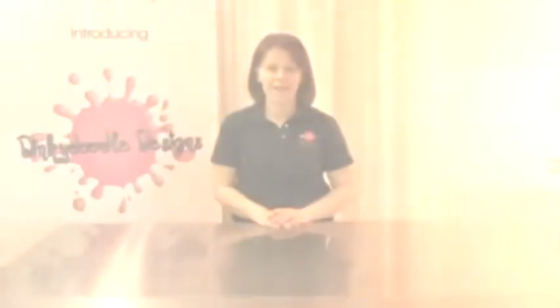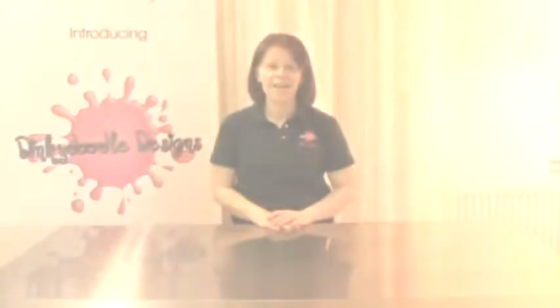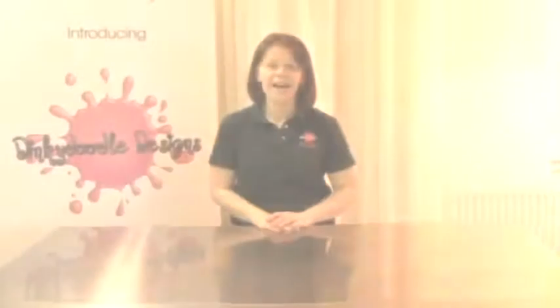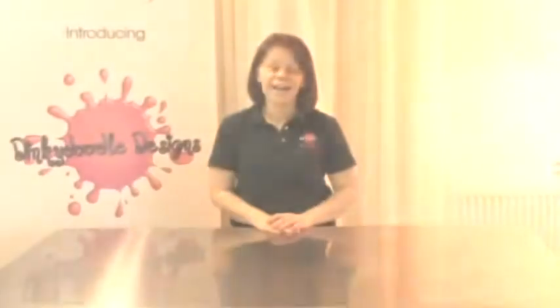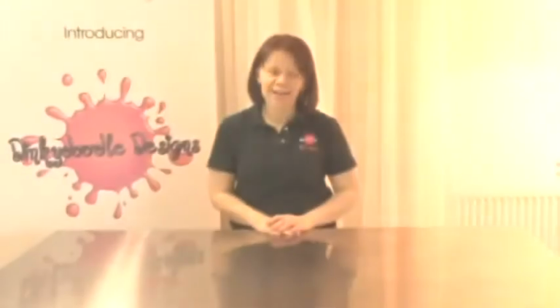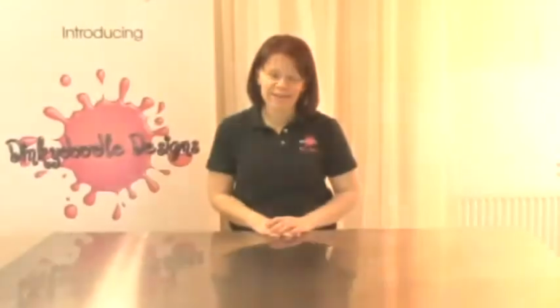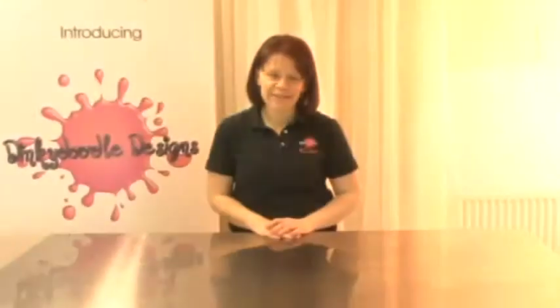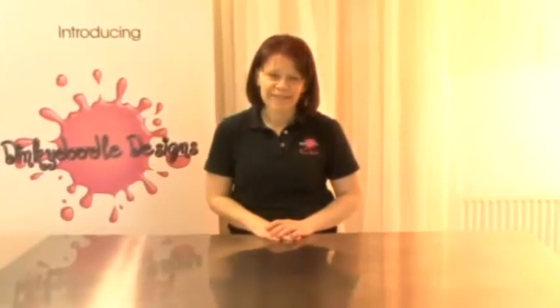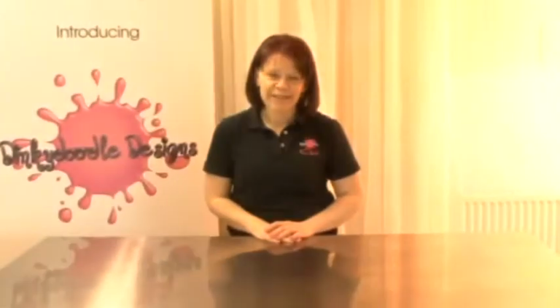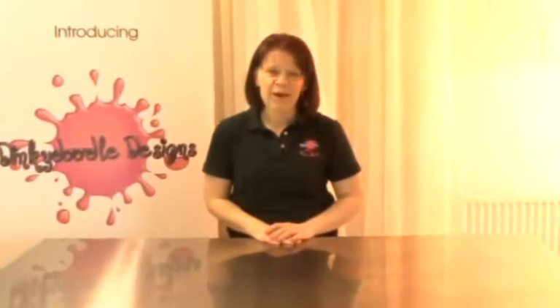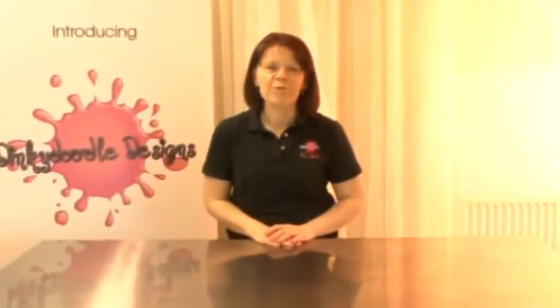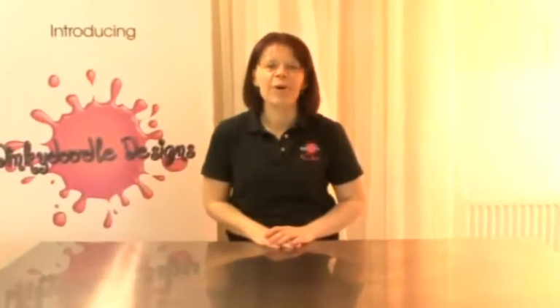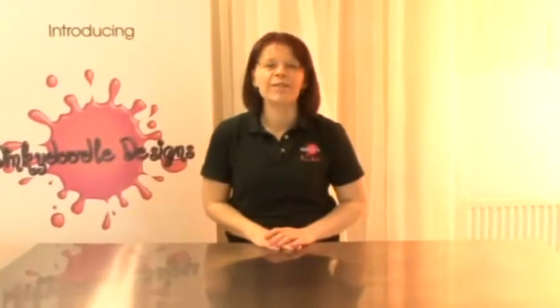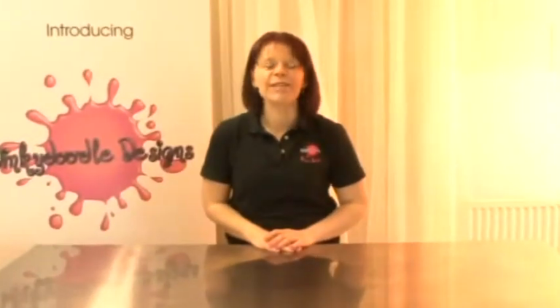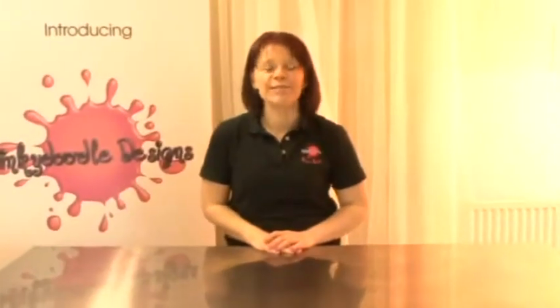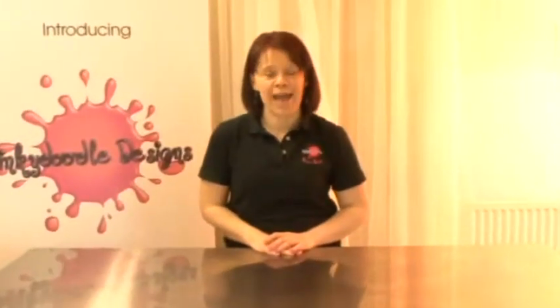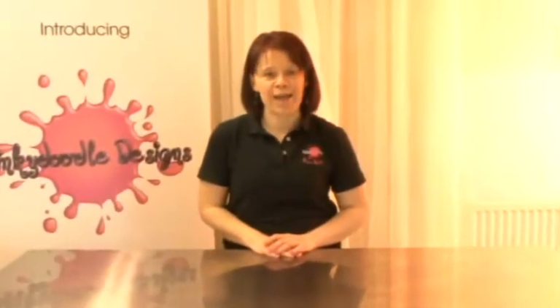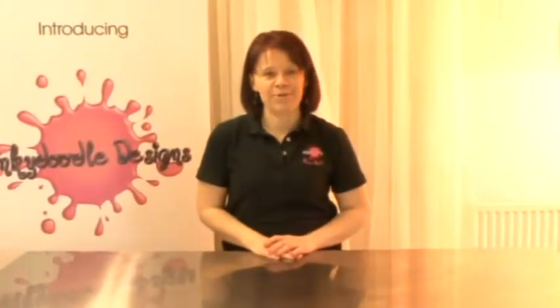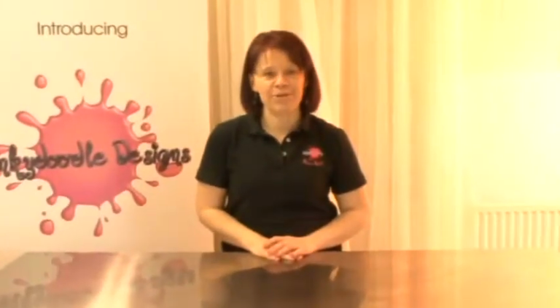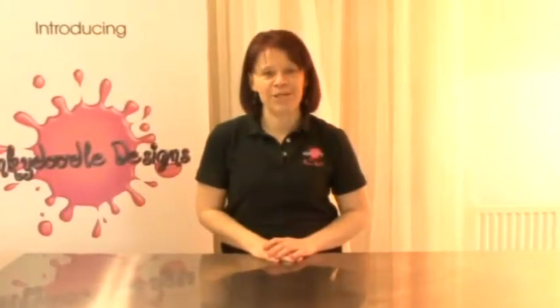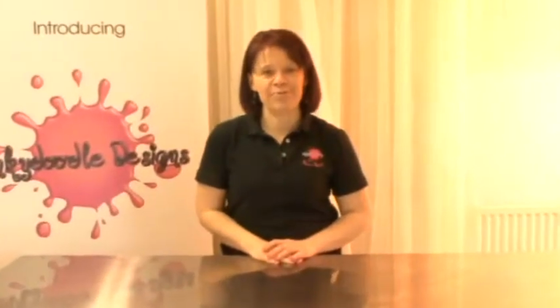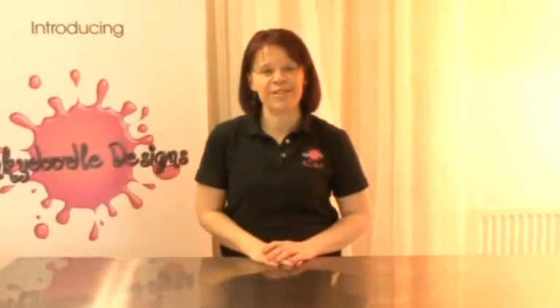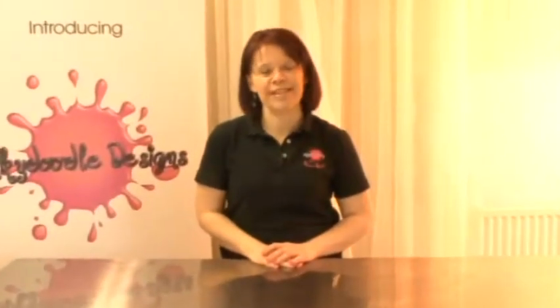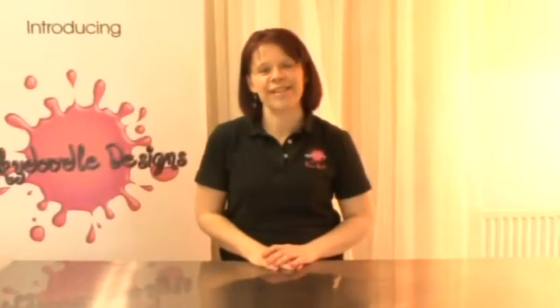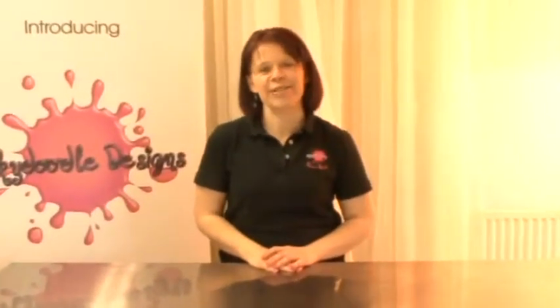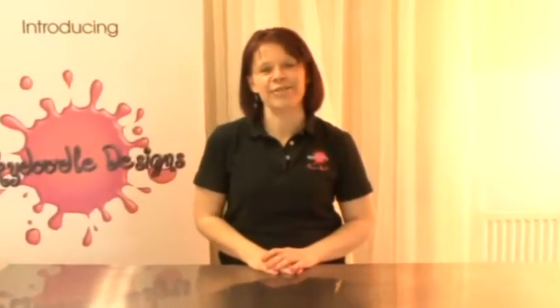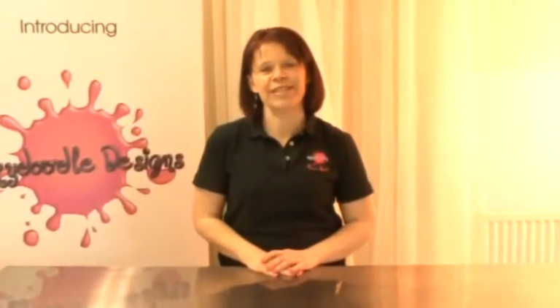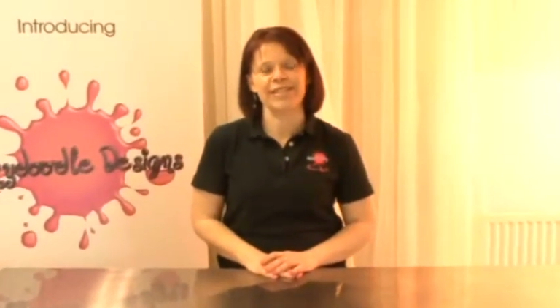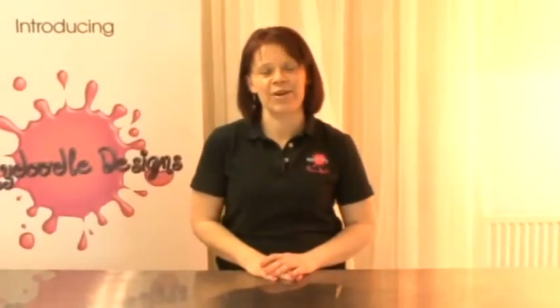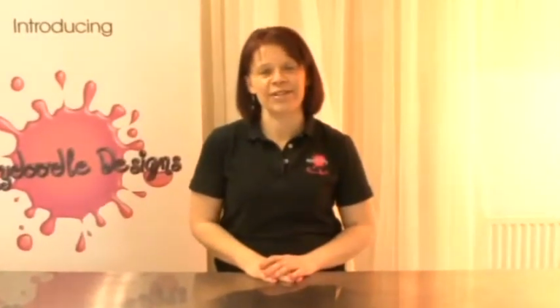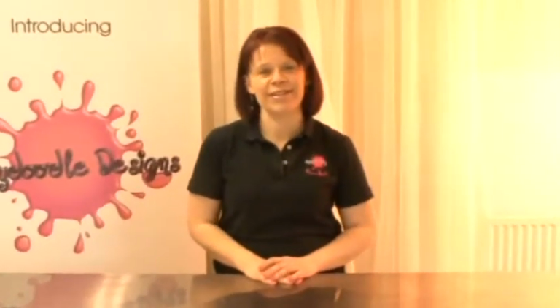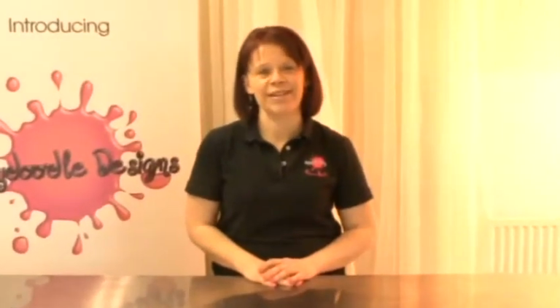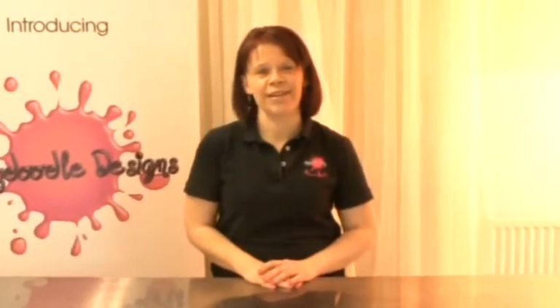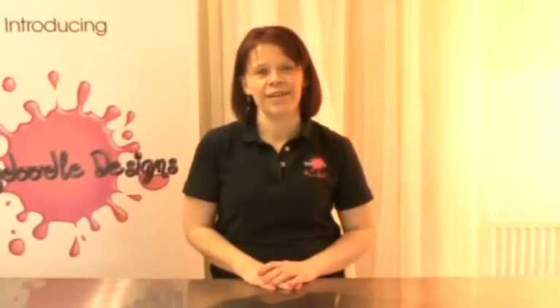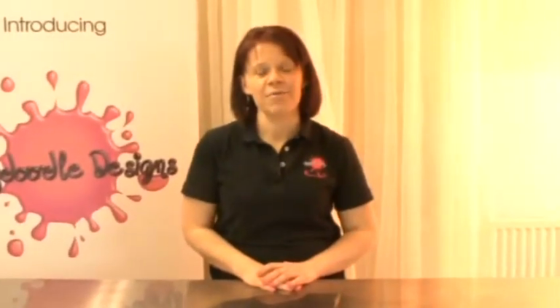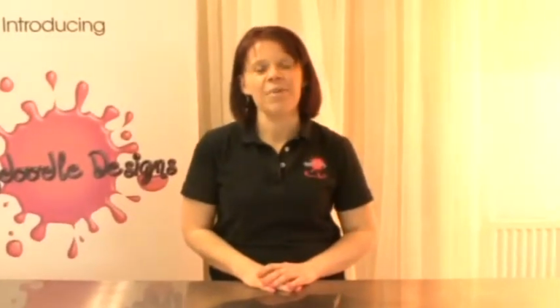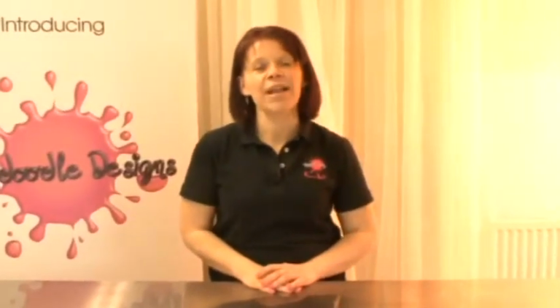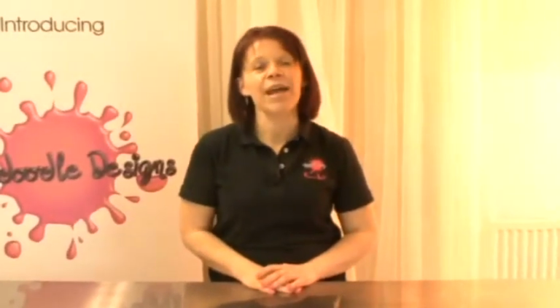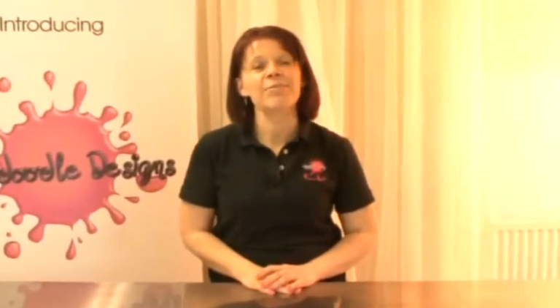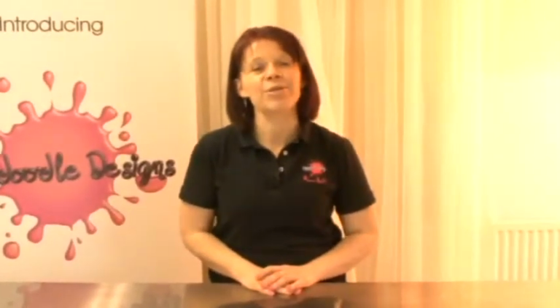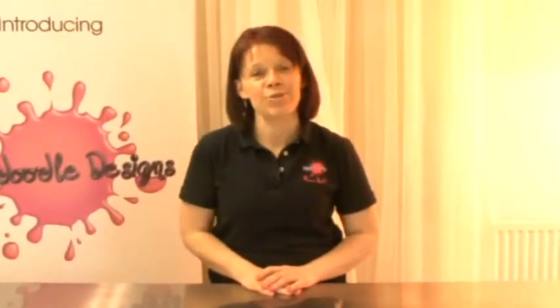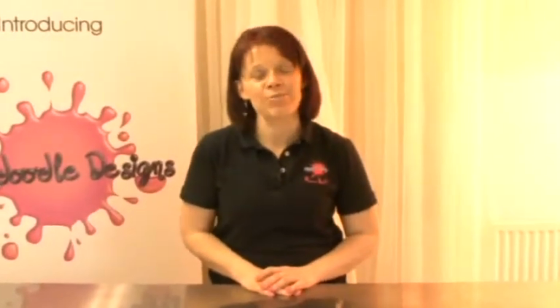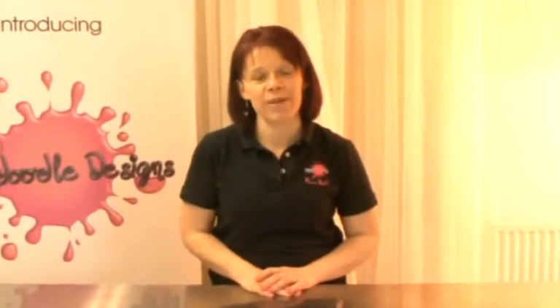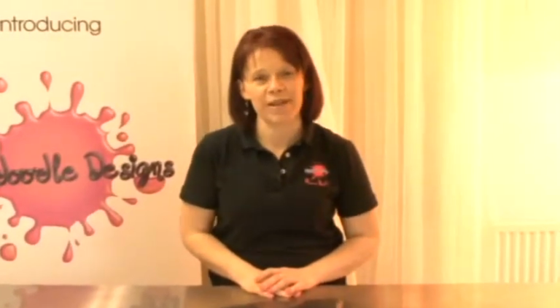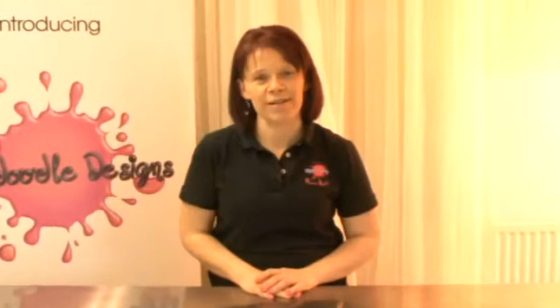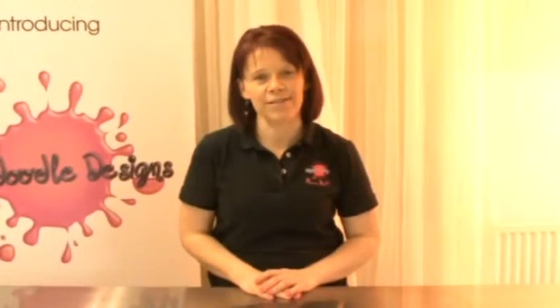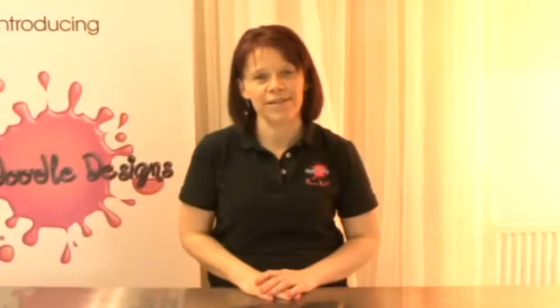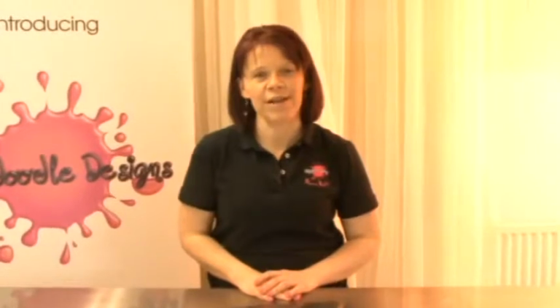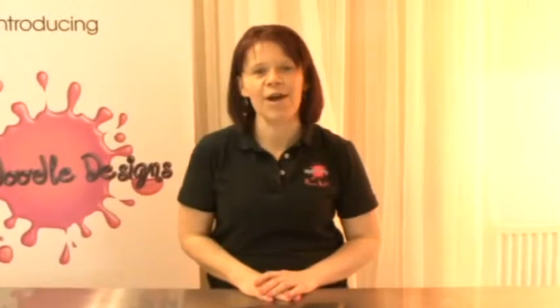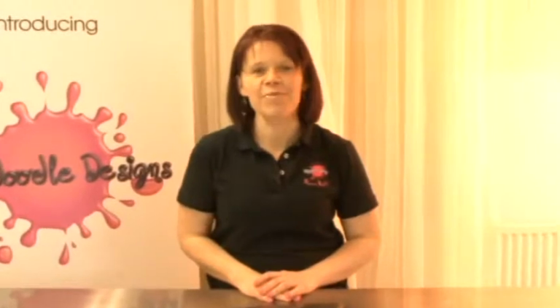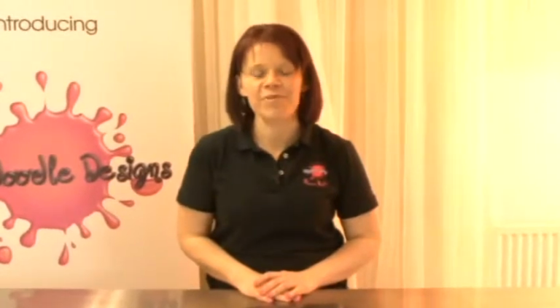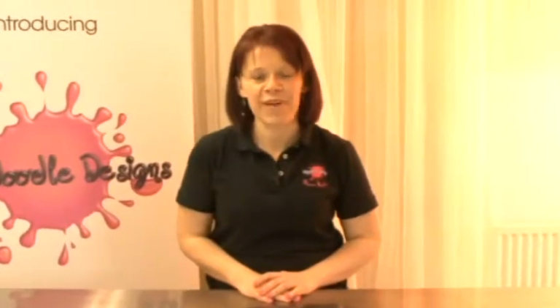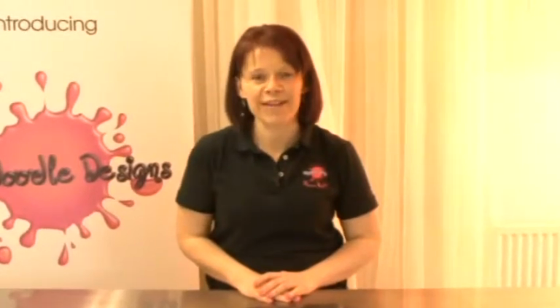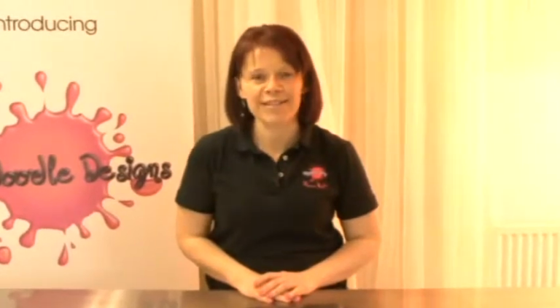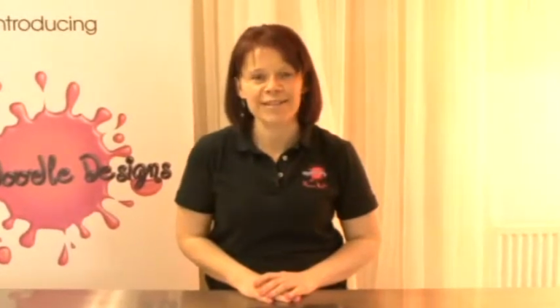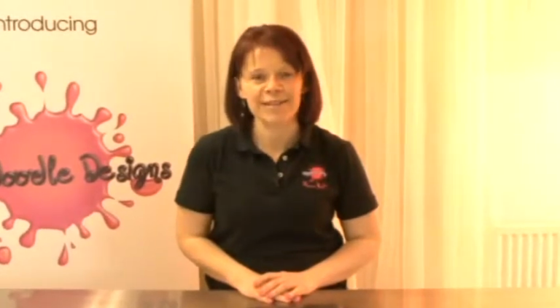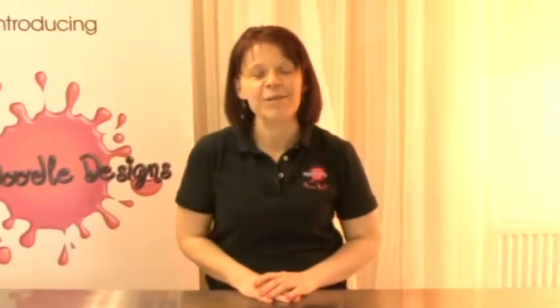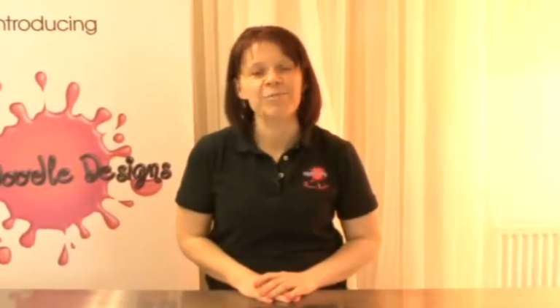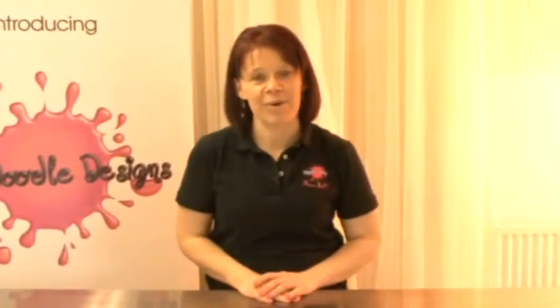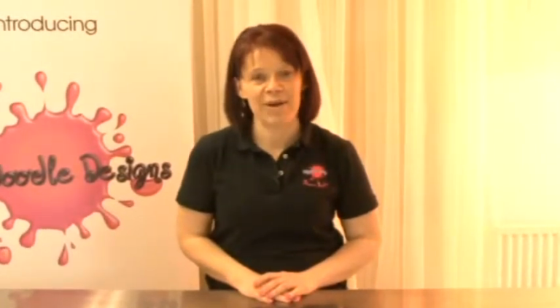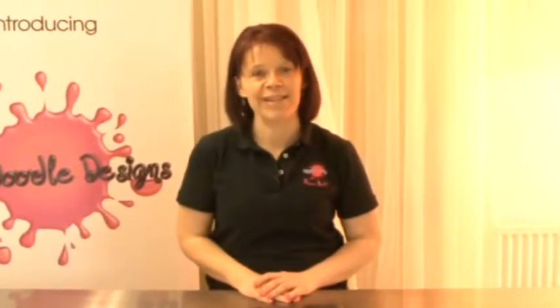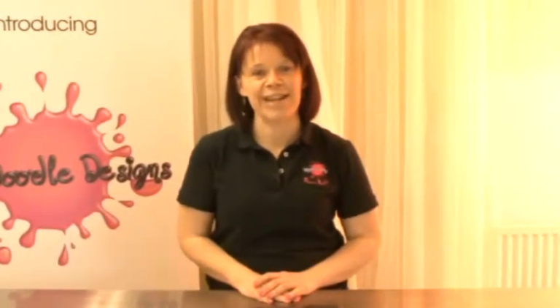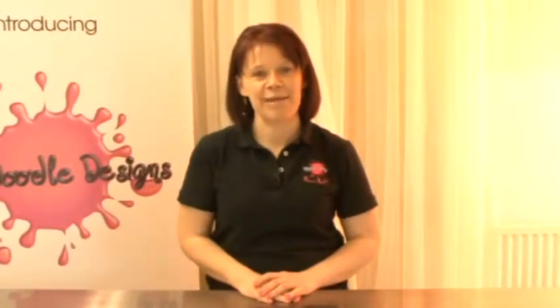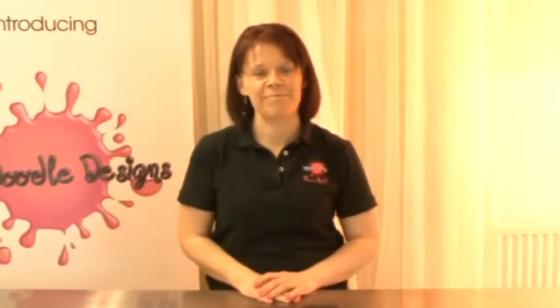Hello and welcome to airbrushing with Dinky Doodle Designs. My name is Dawn Butler and I'm the face behind the name.